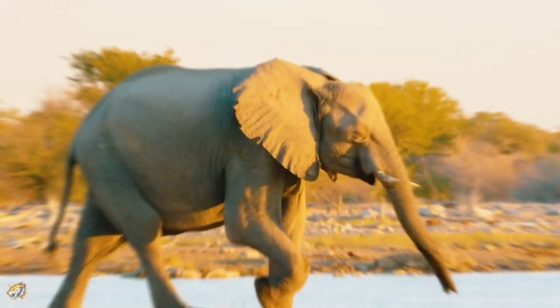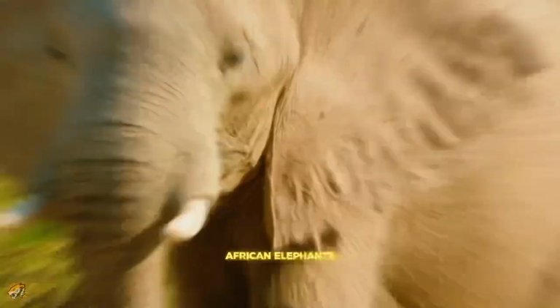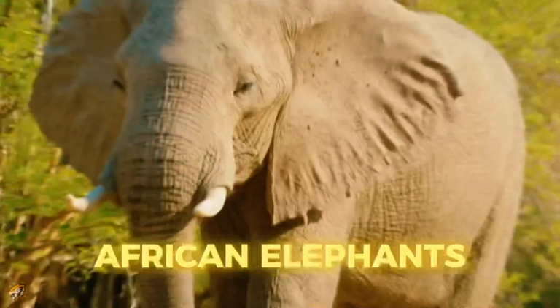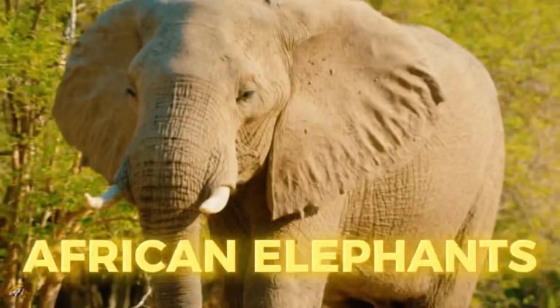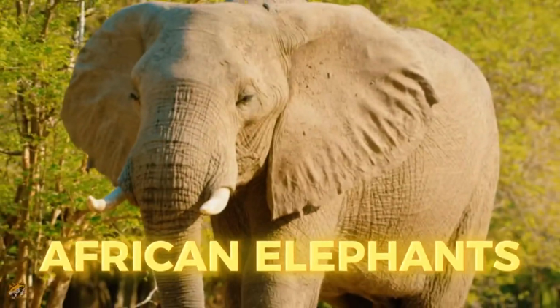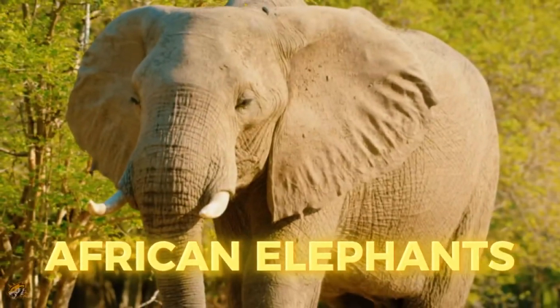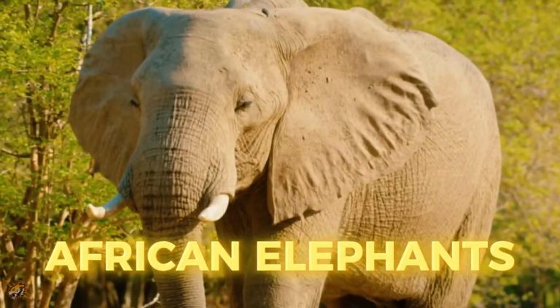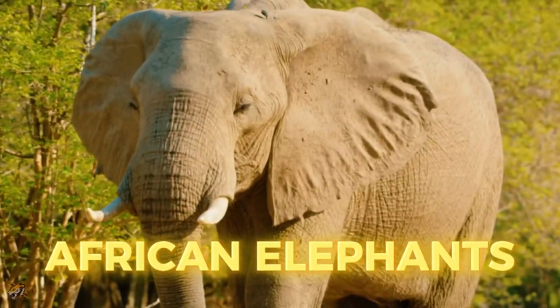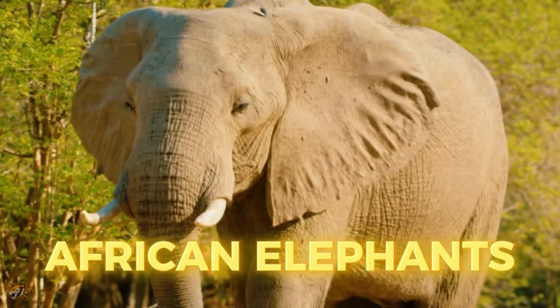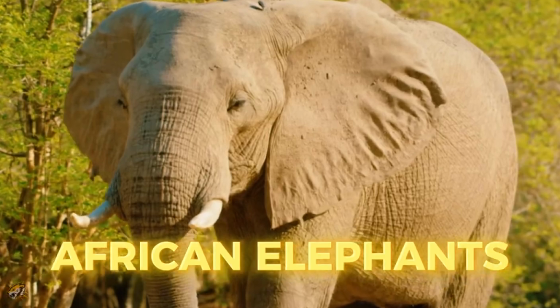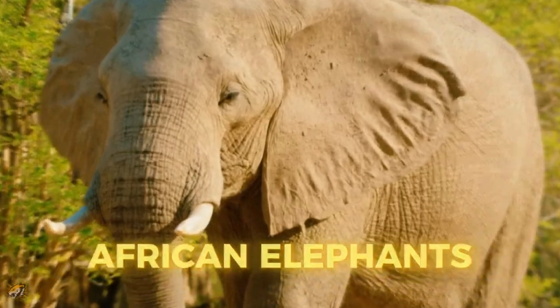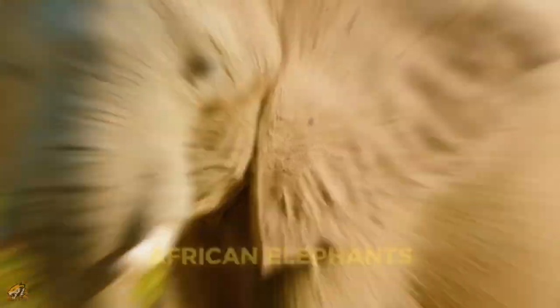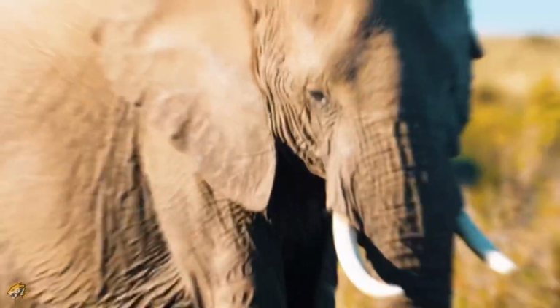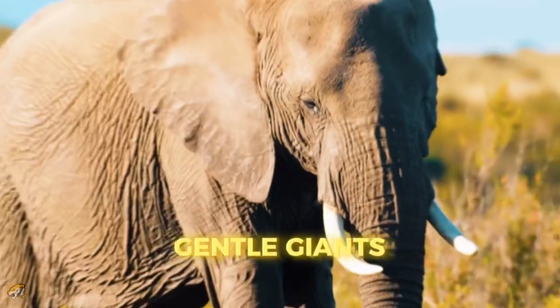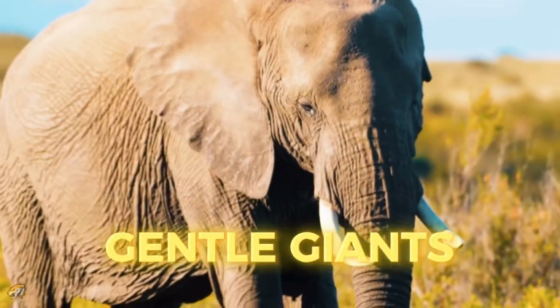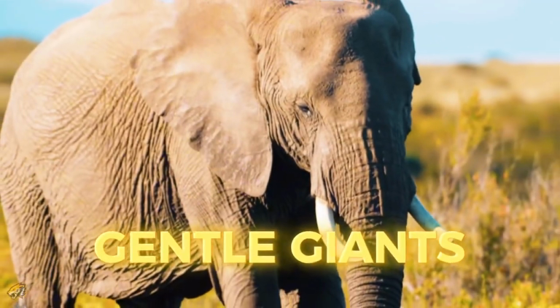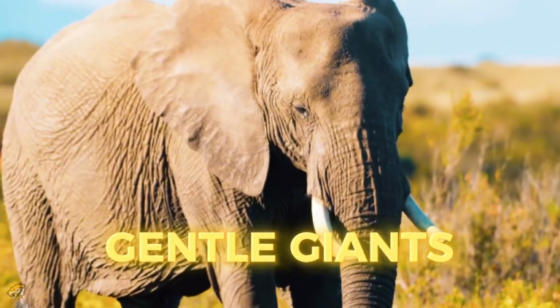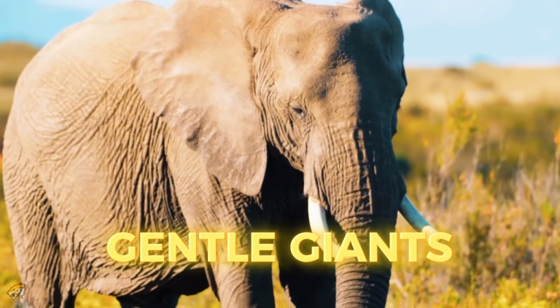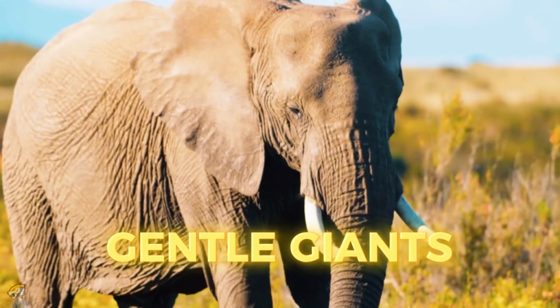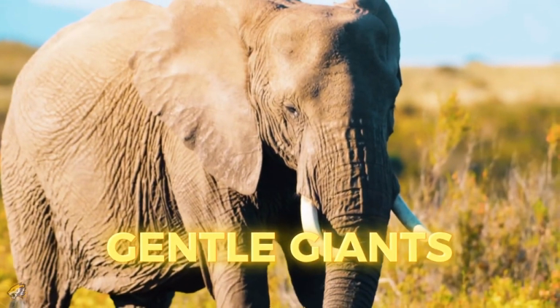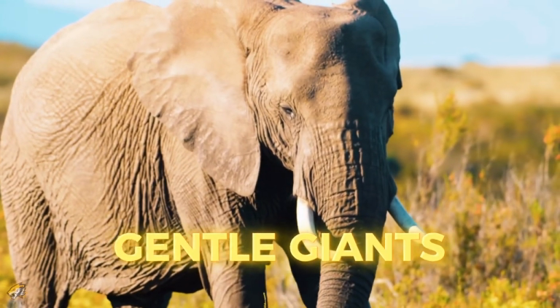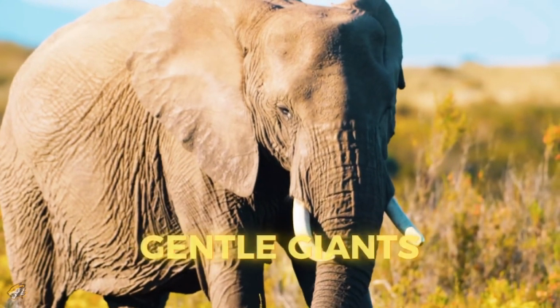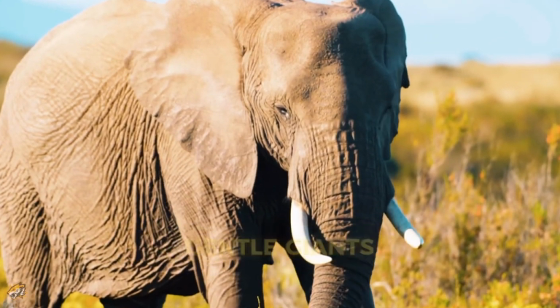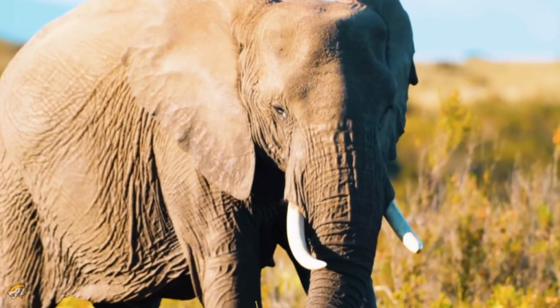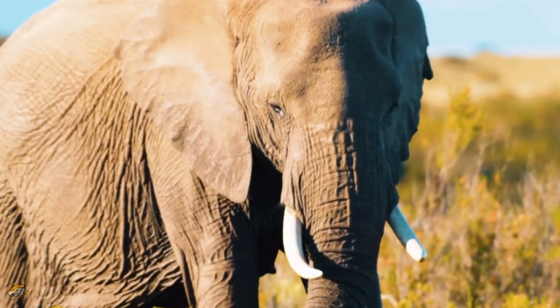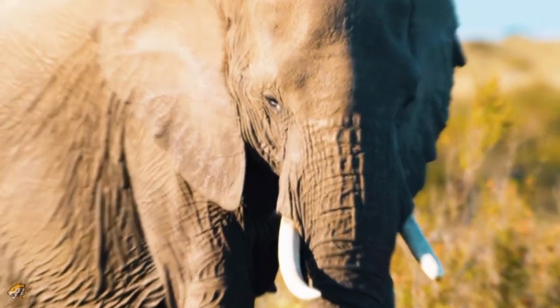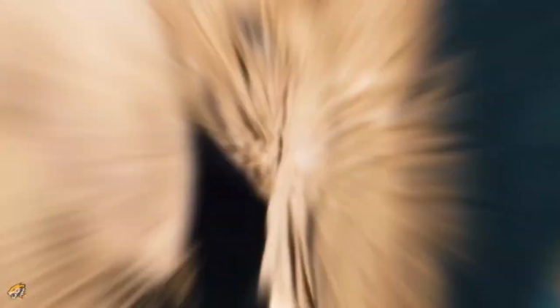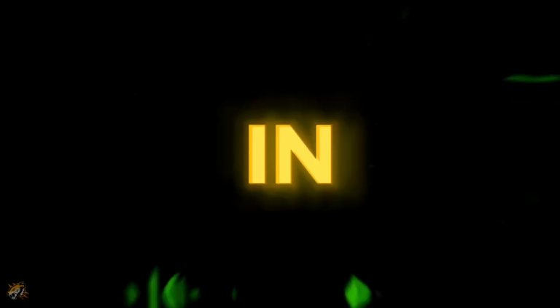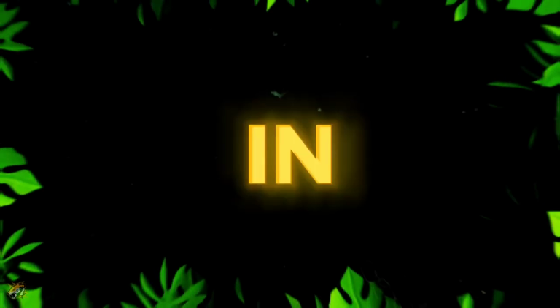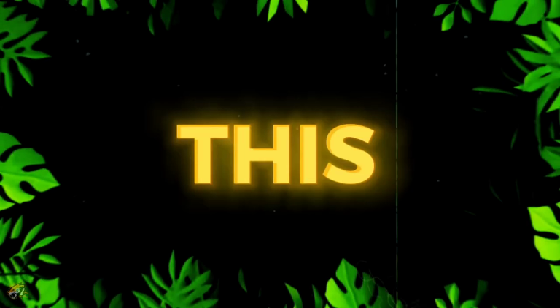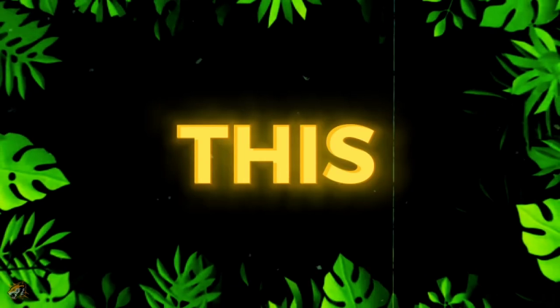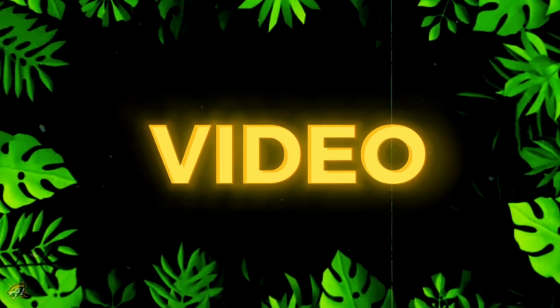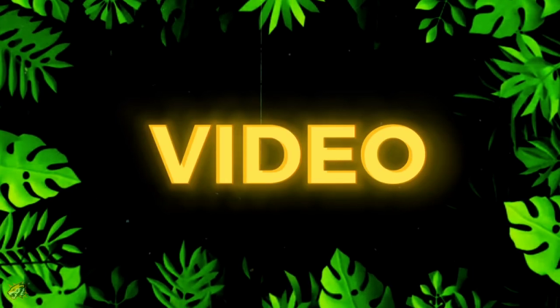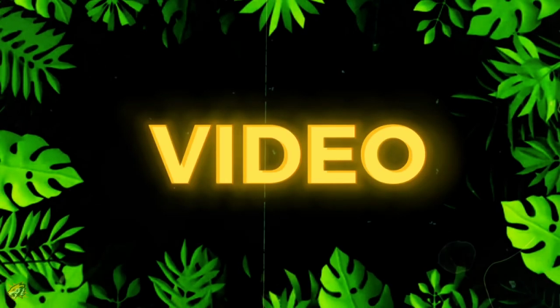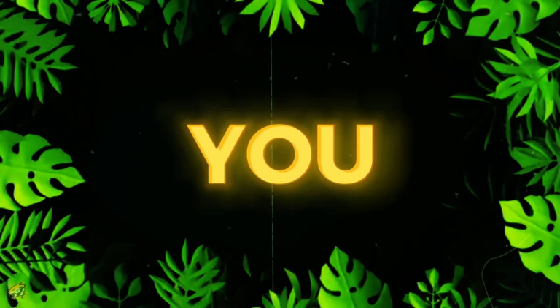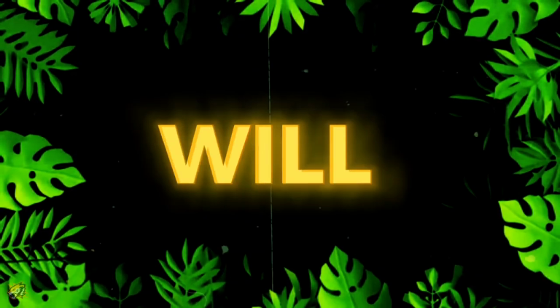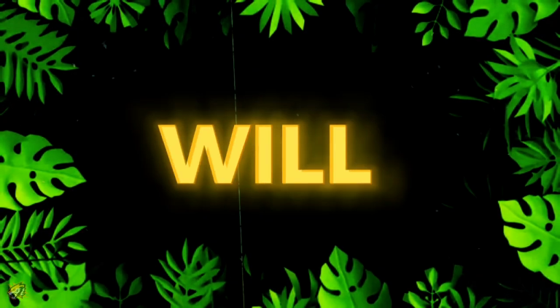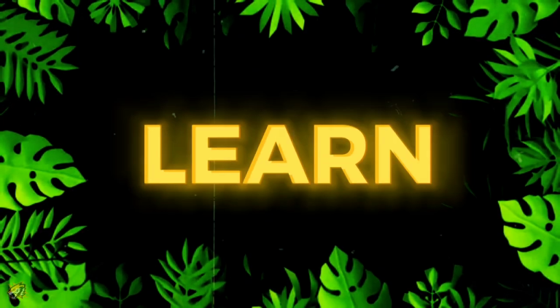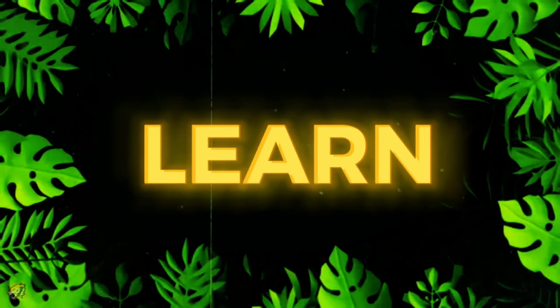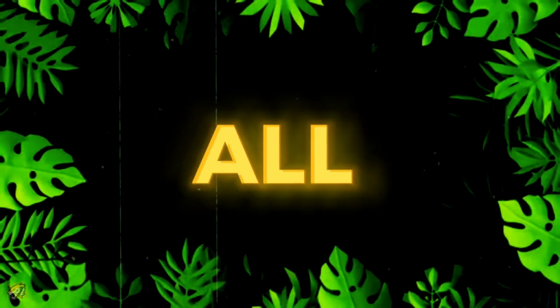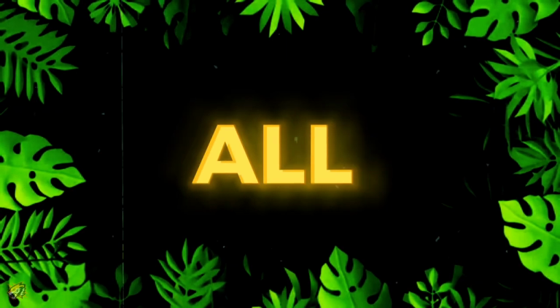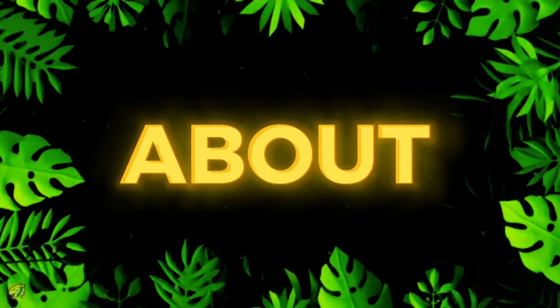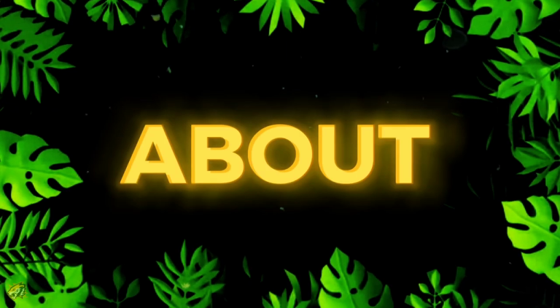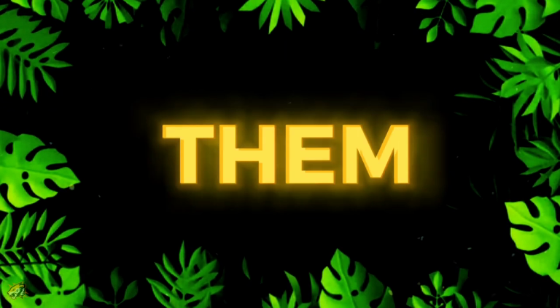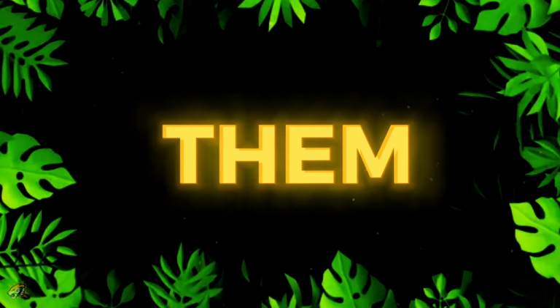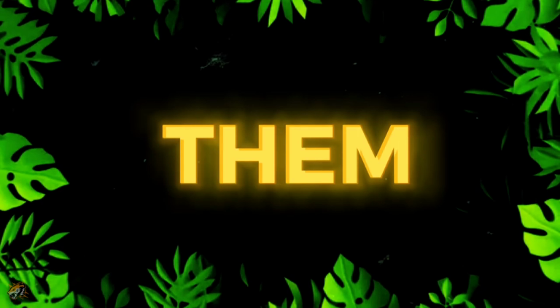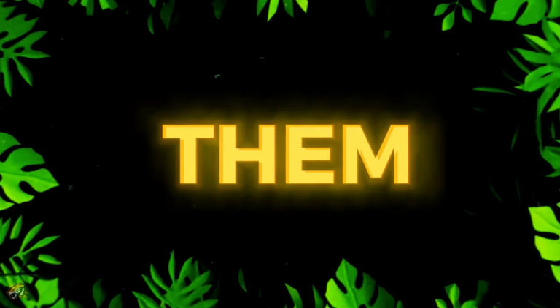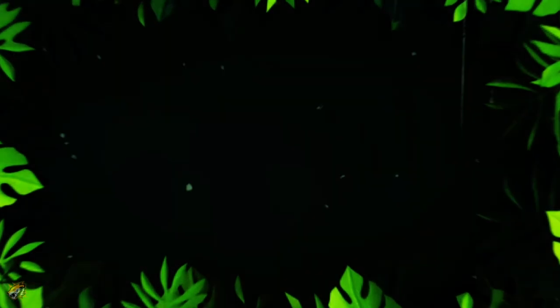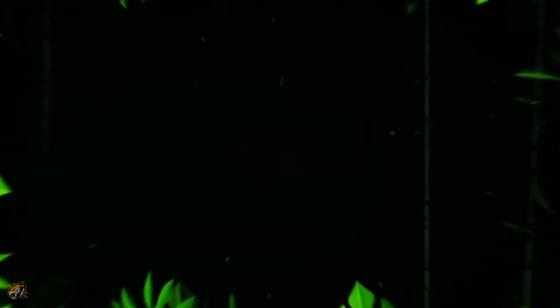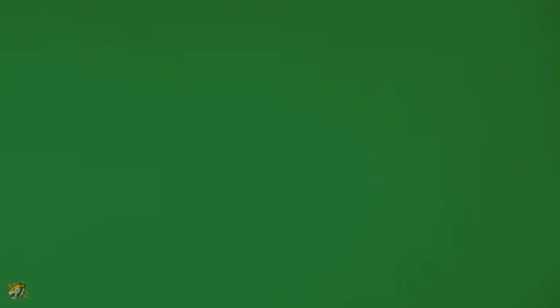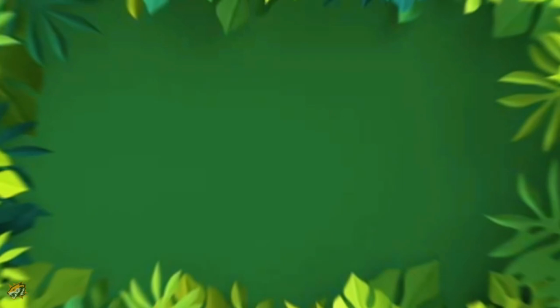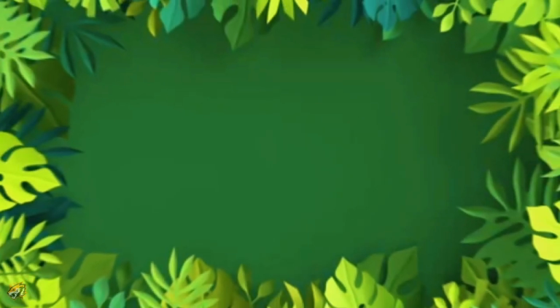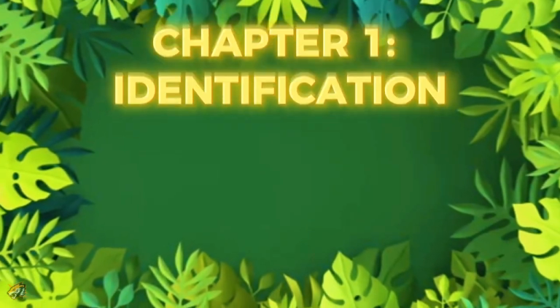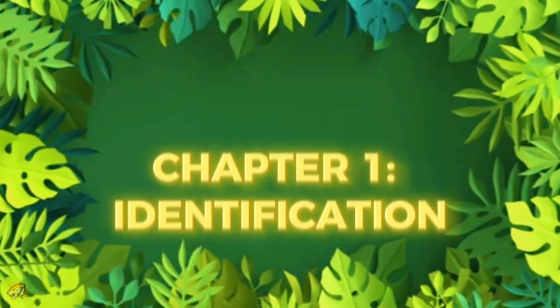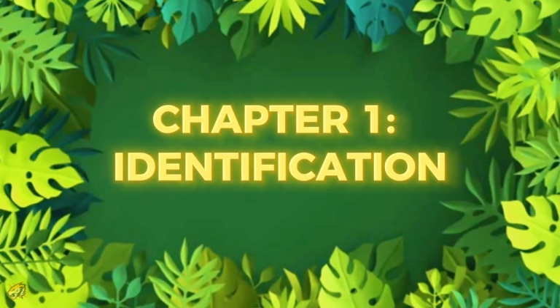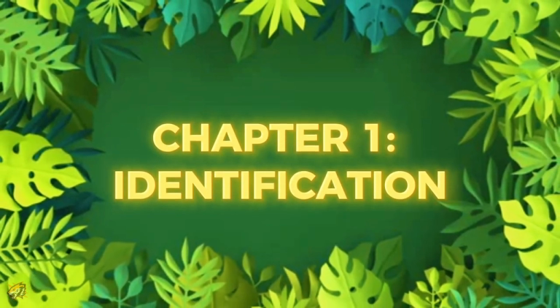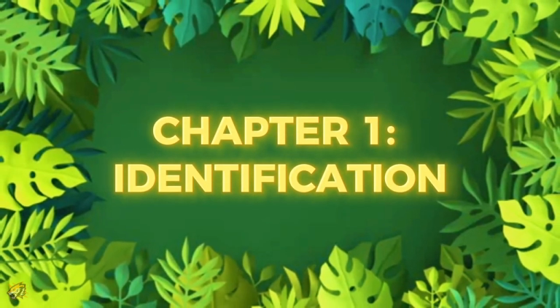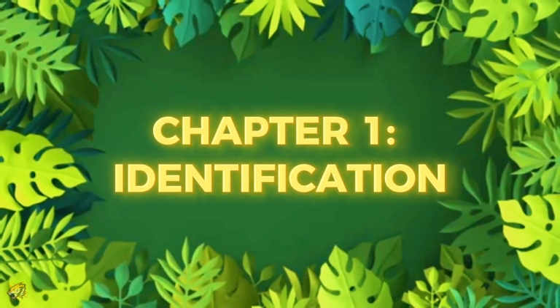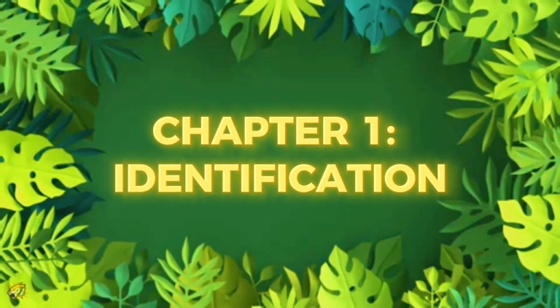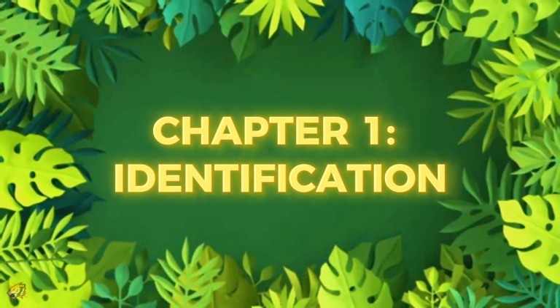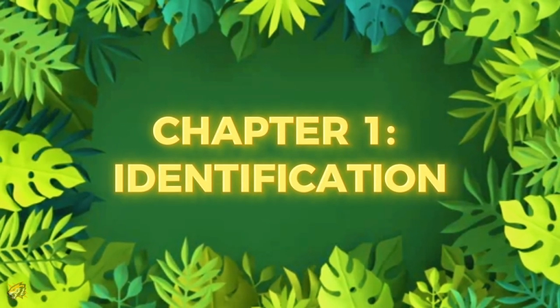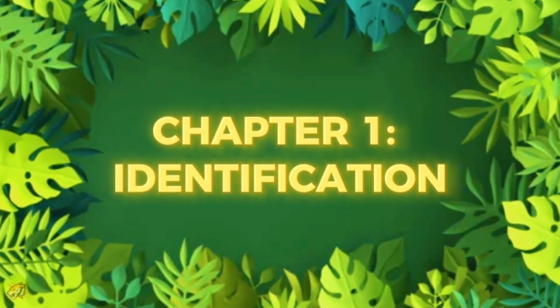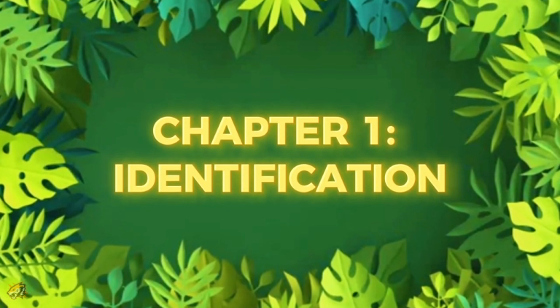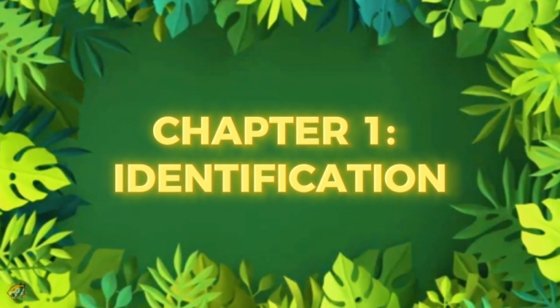African elephants, Earth's gentle giants. In this video, you will learn all about them. Starting with Chapter 1: Identification.